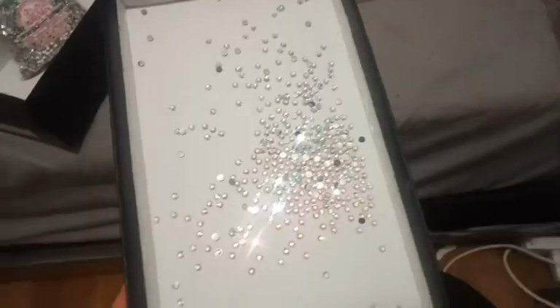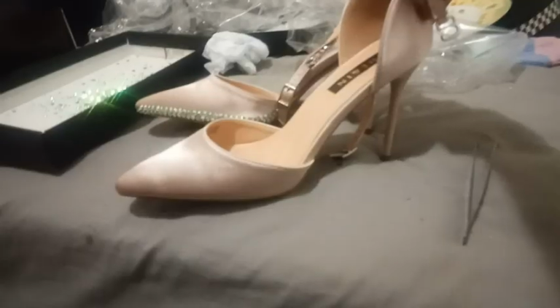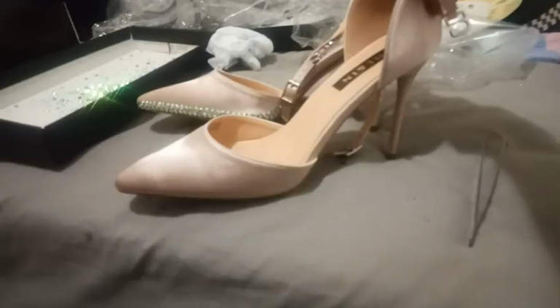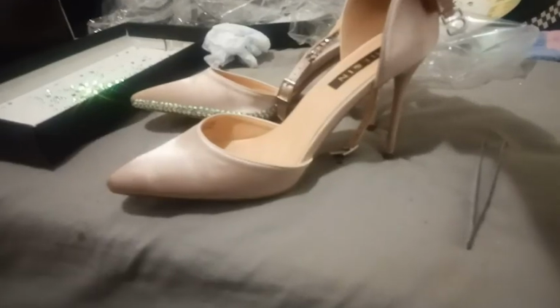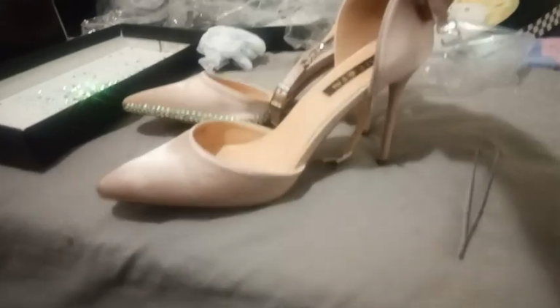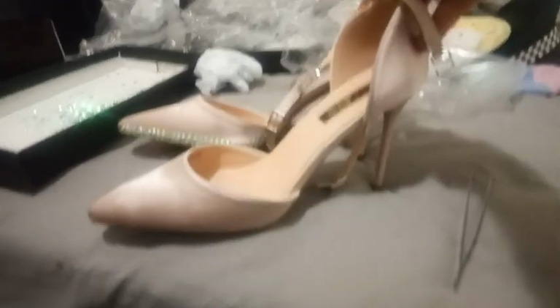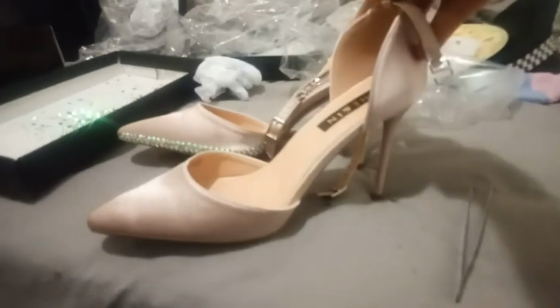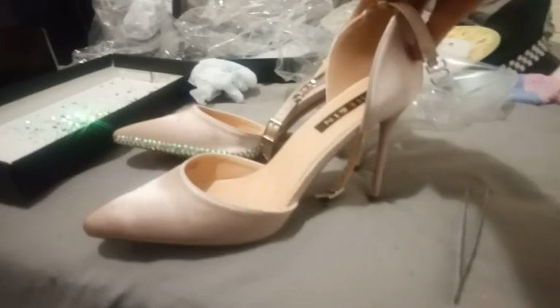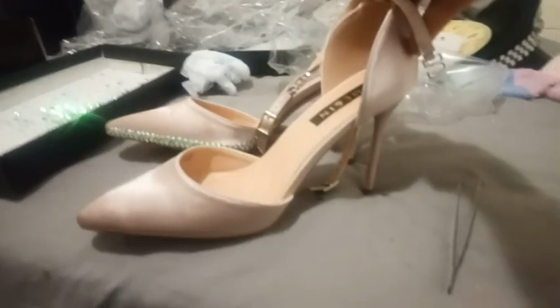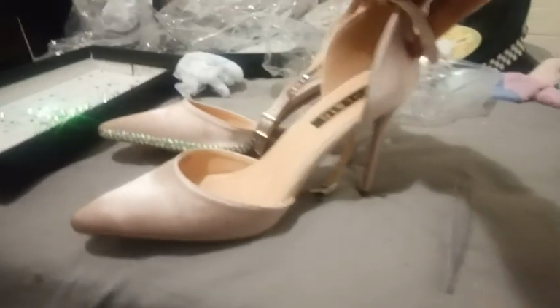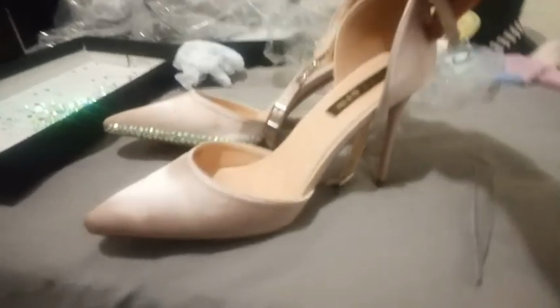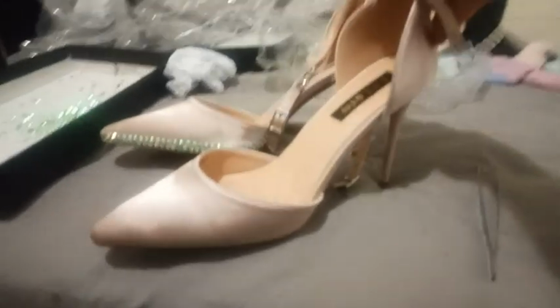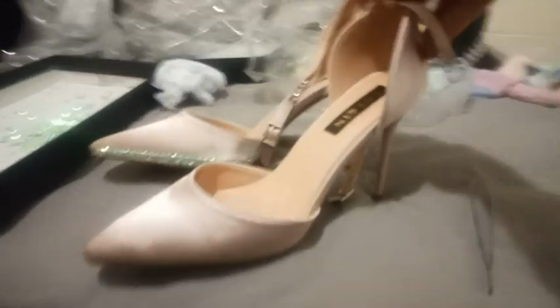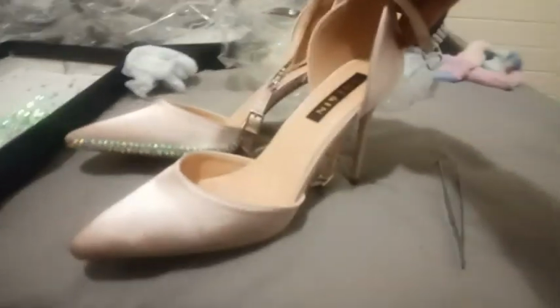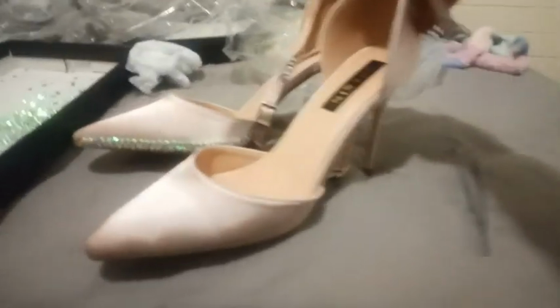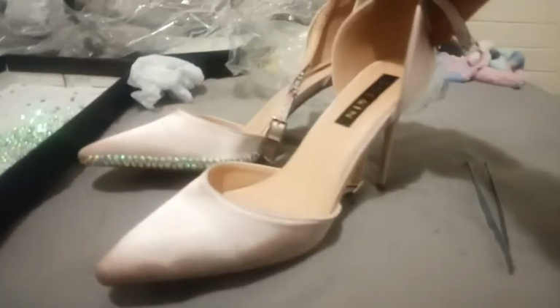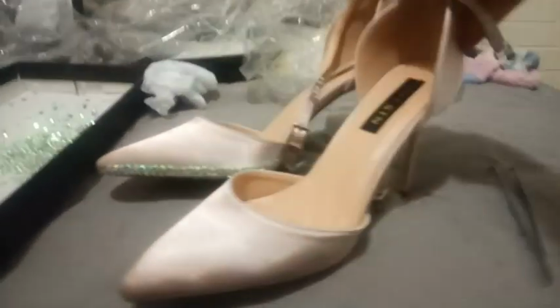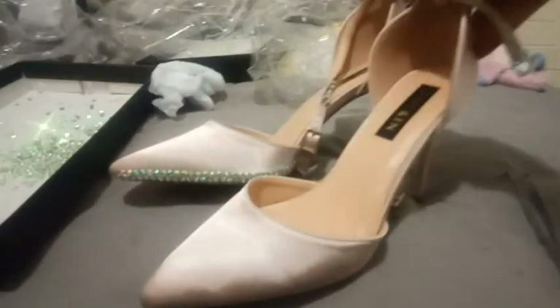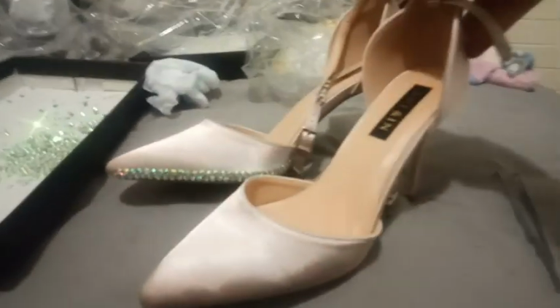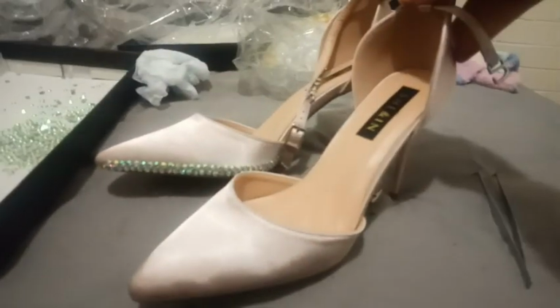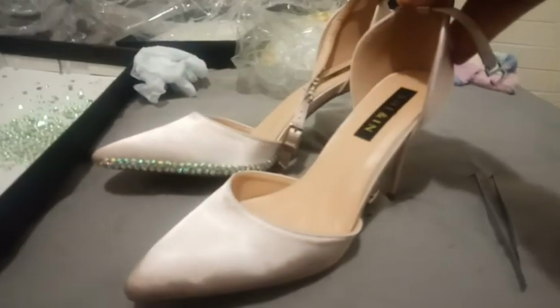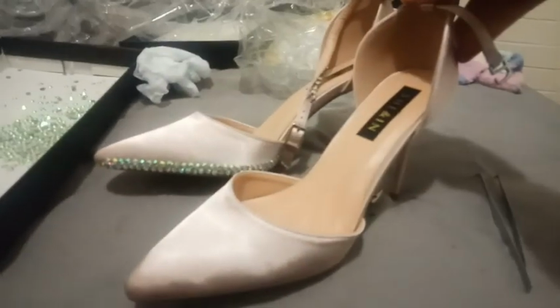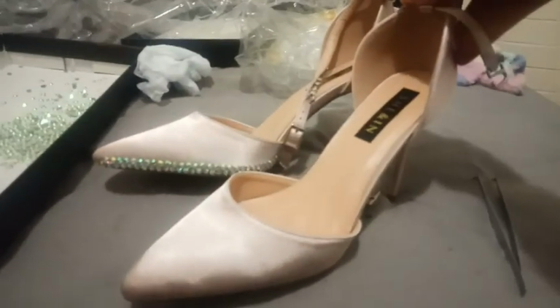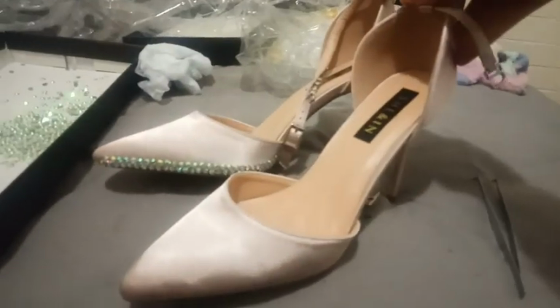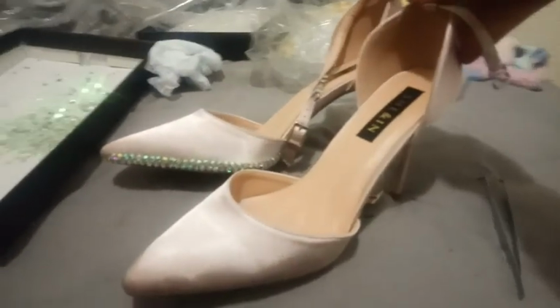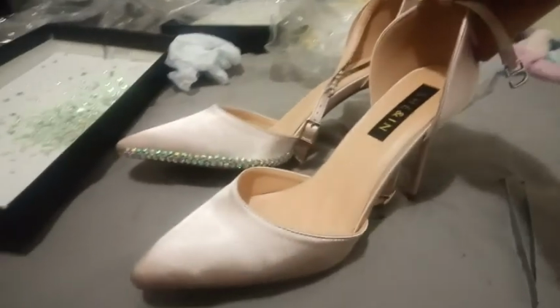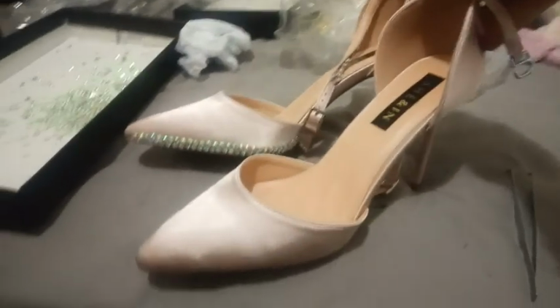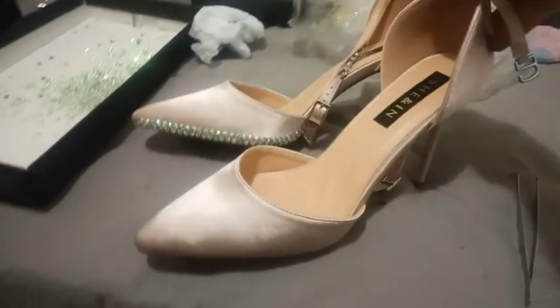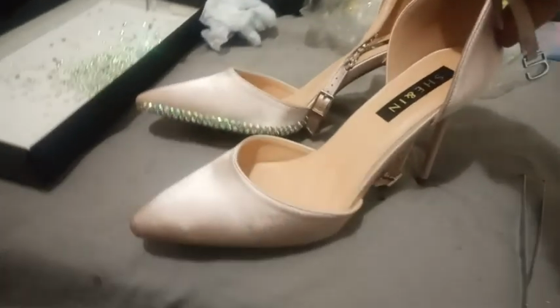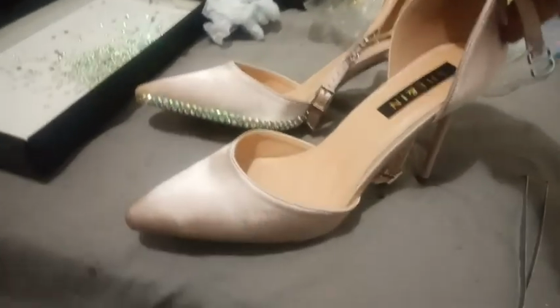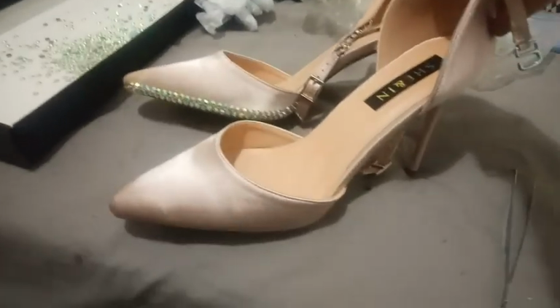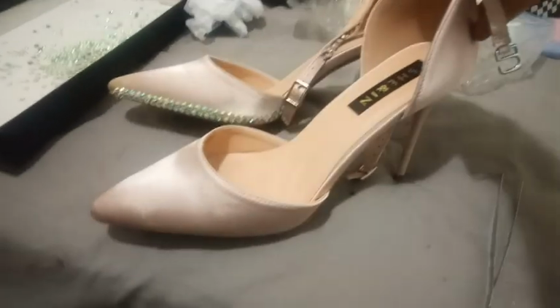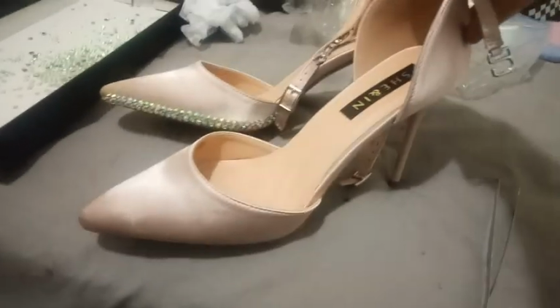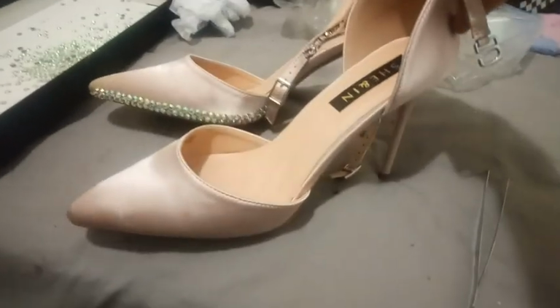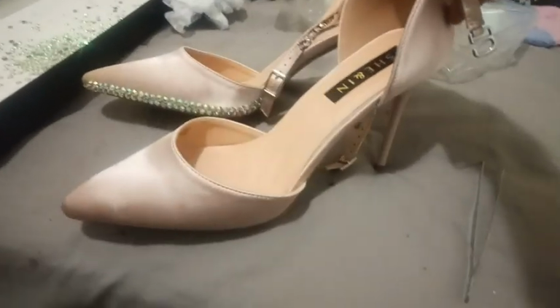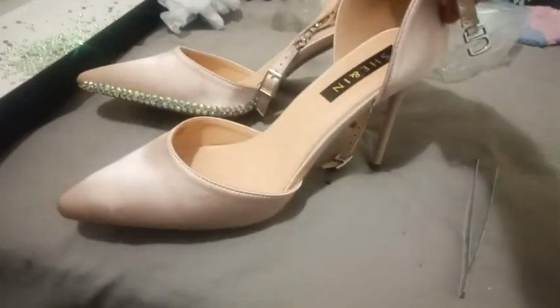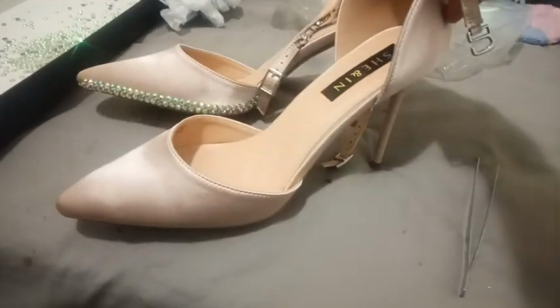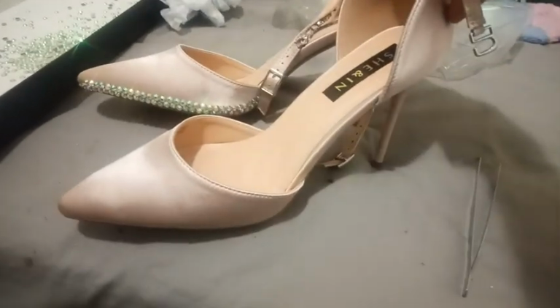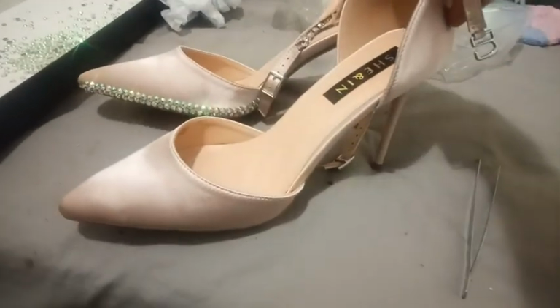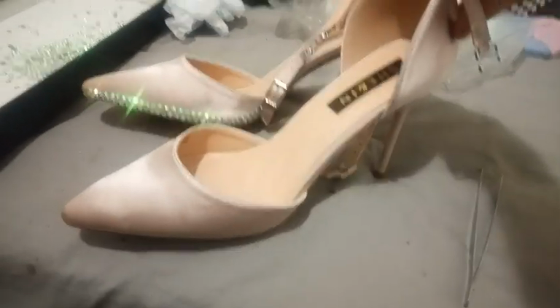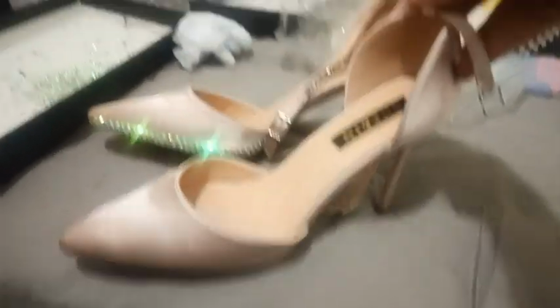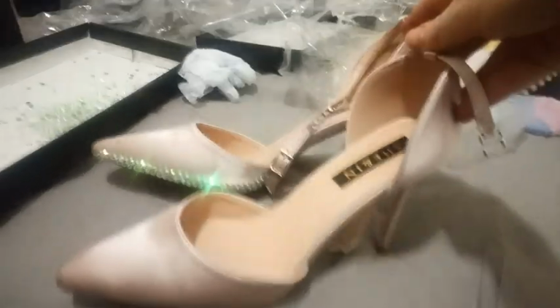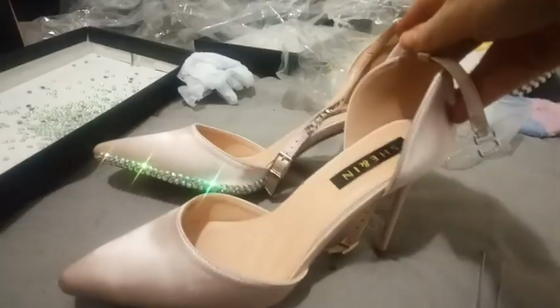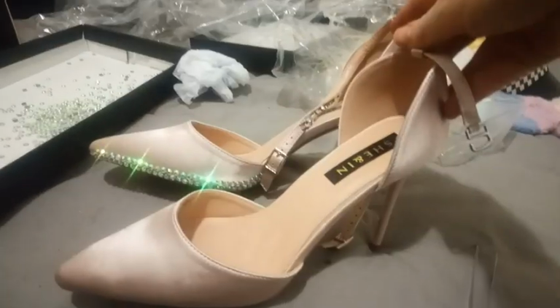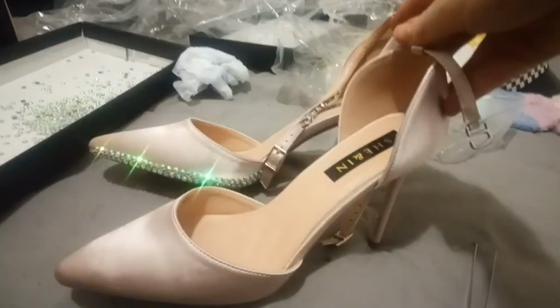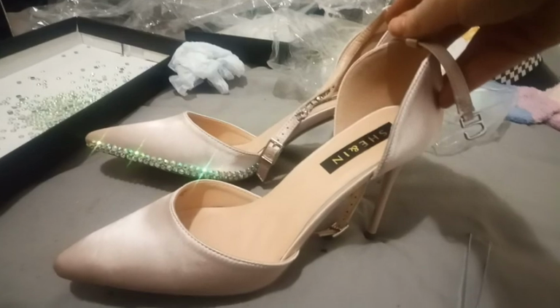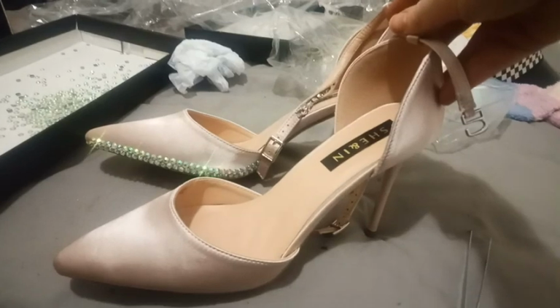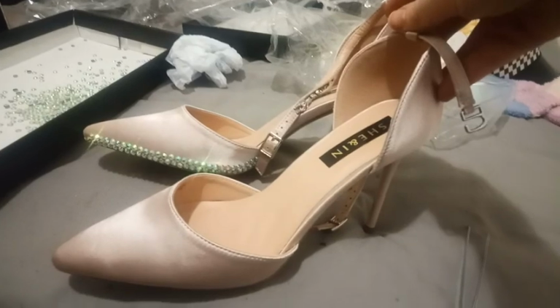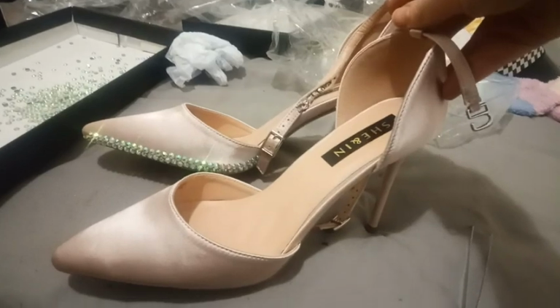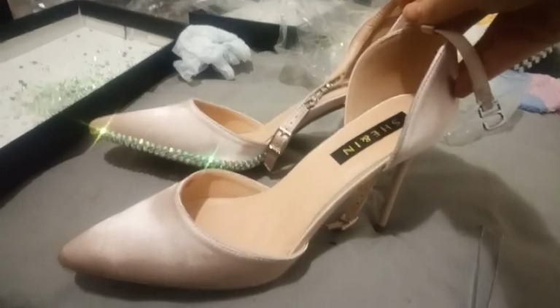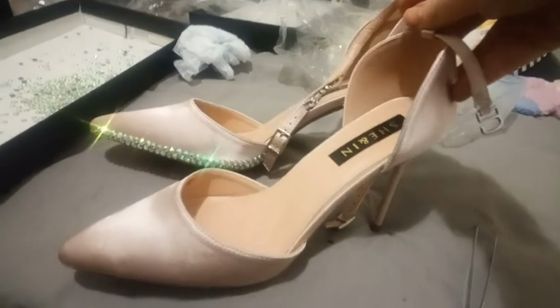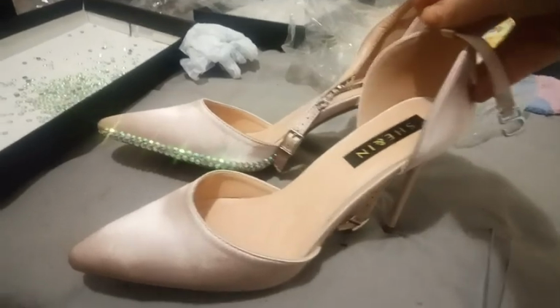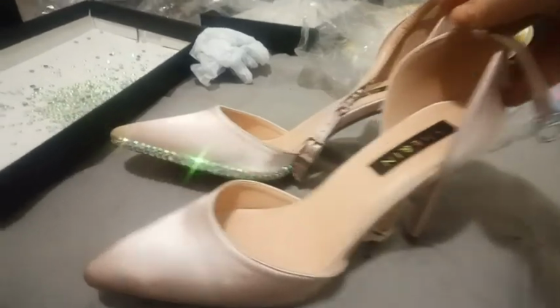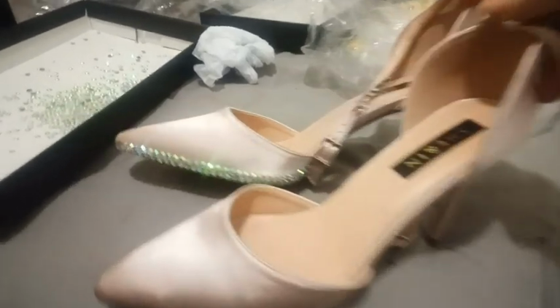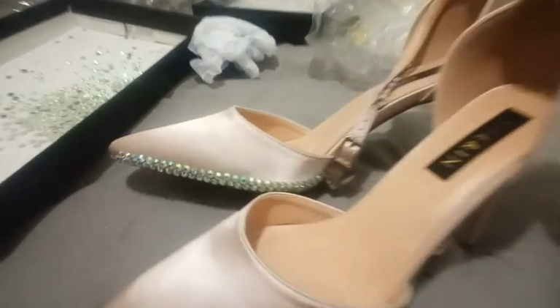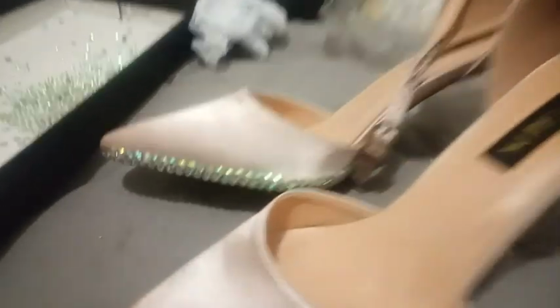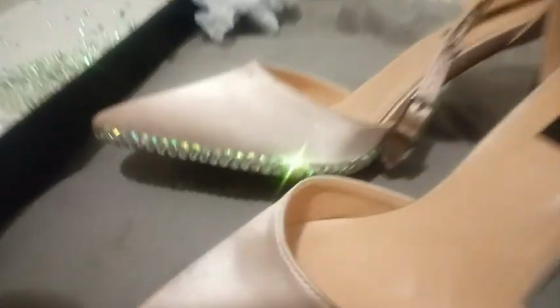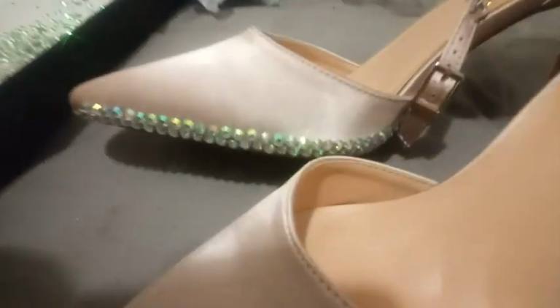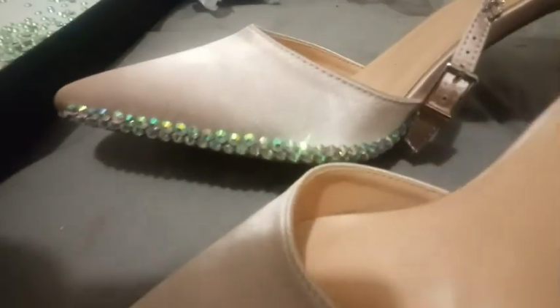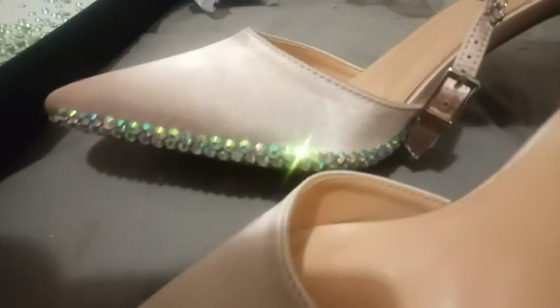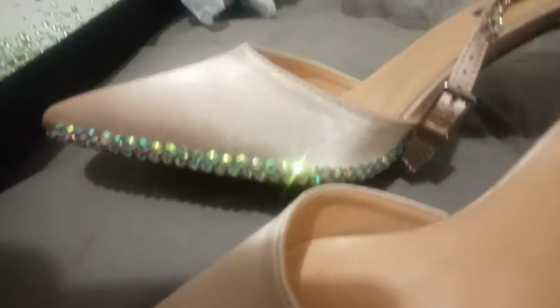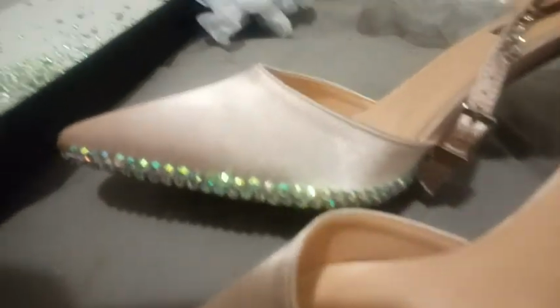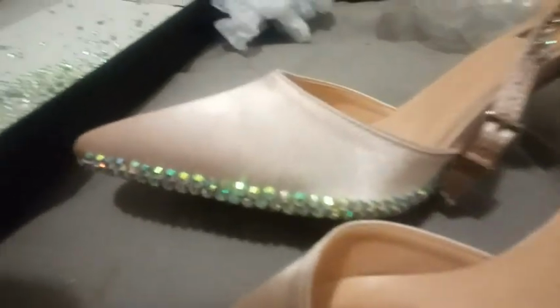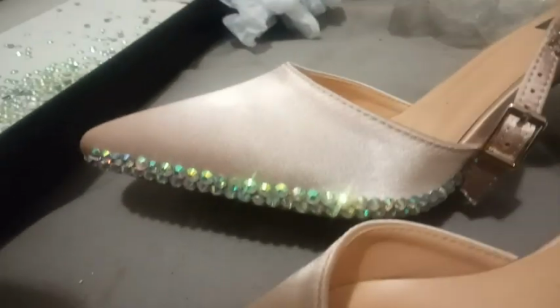These are the shoes that I'm working with. They were not expensive at all — I got them online and as you can see I've already made a bit of a head start.